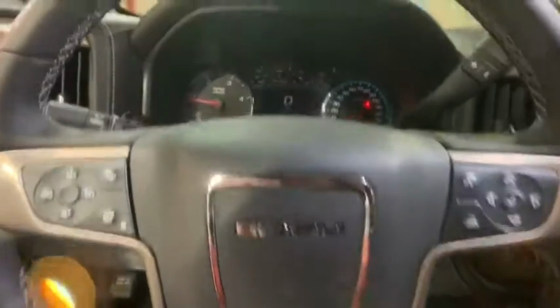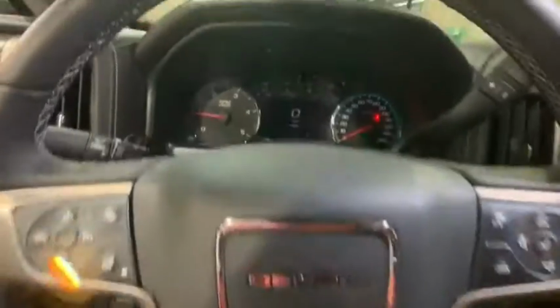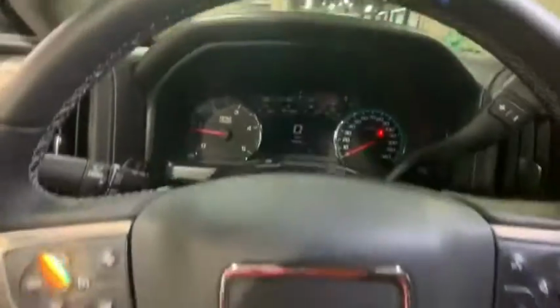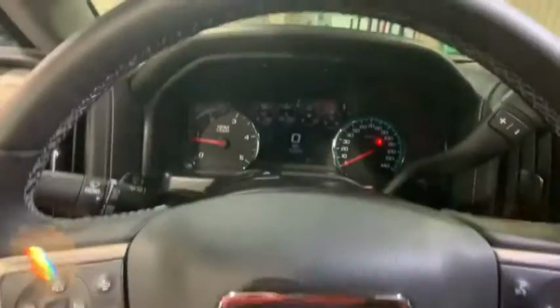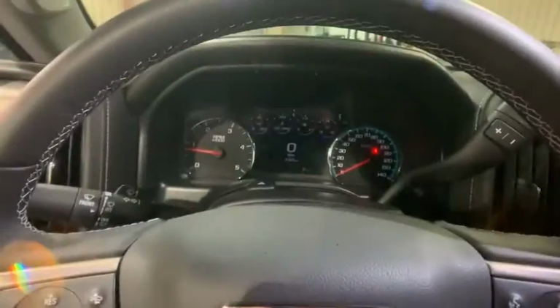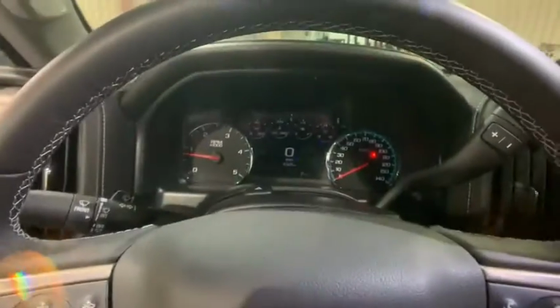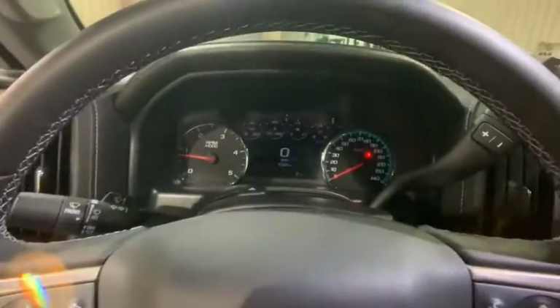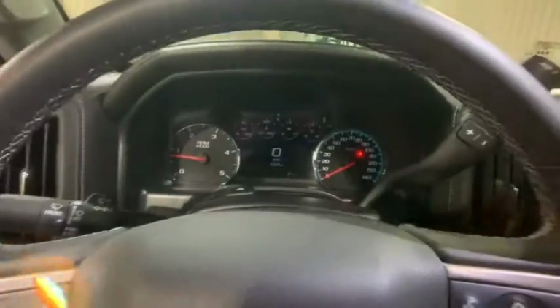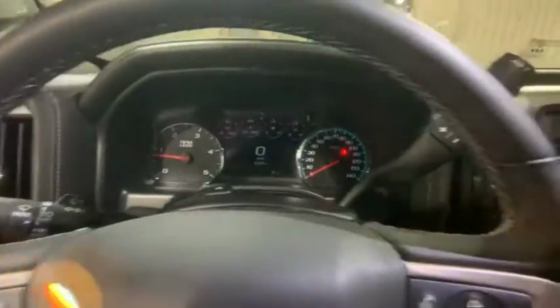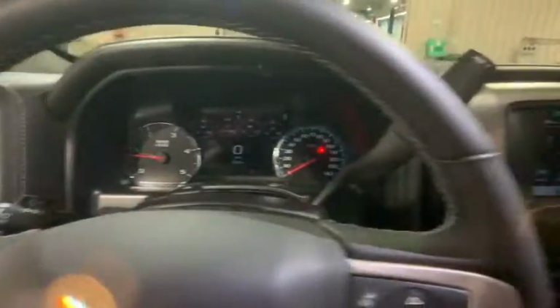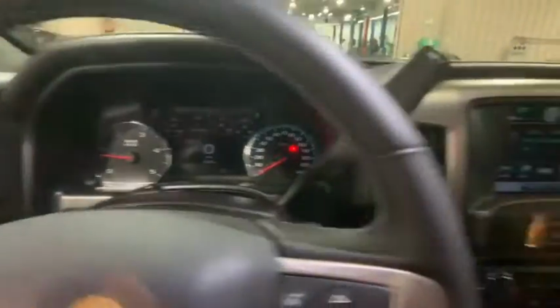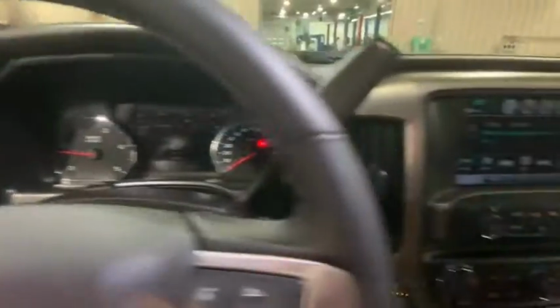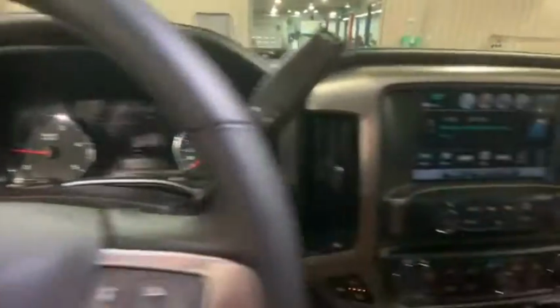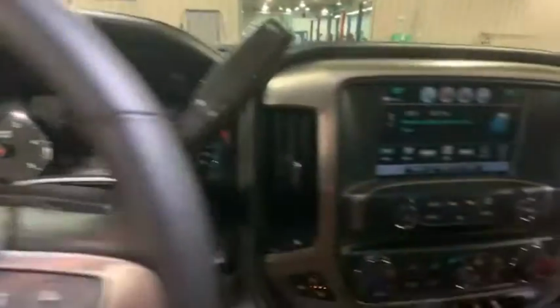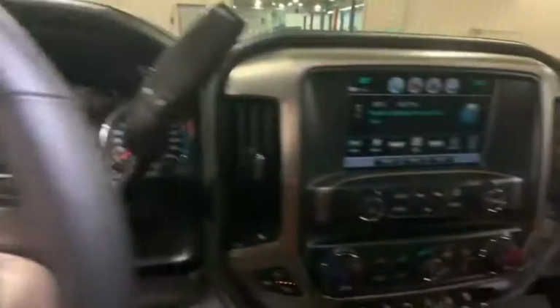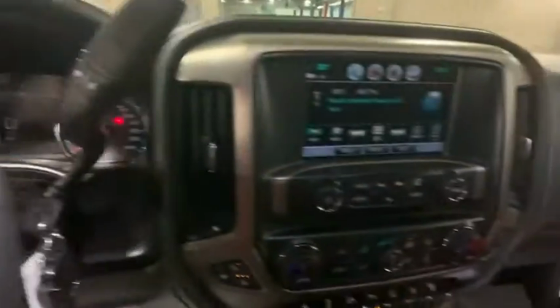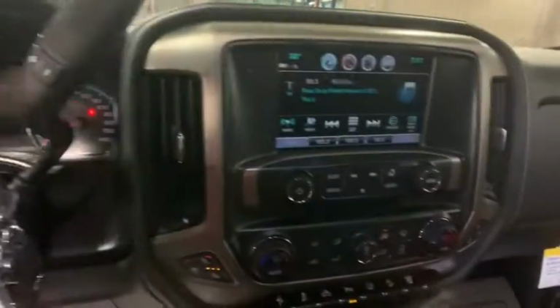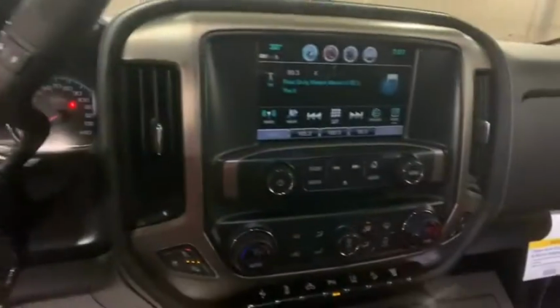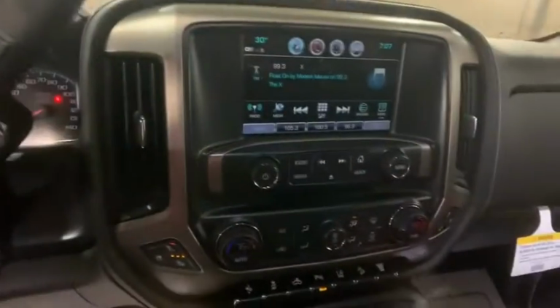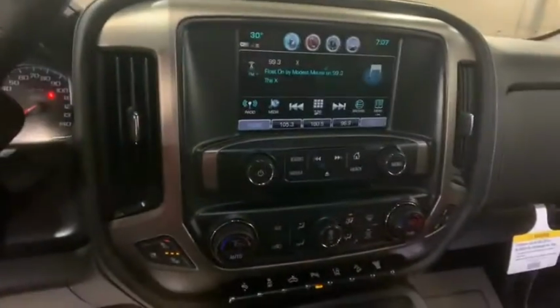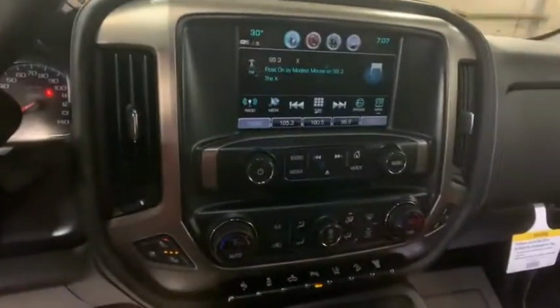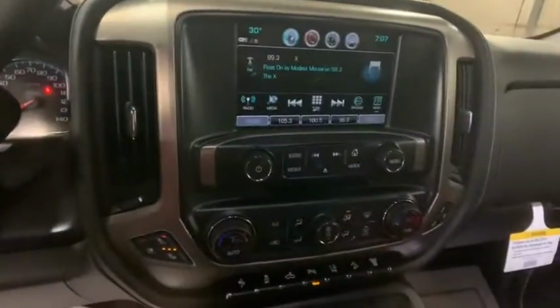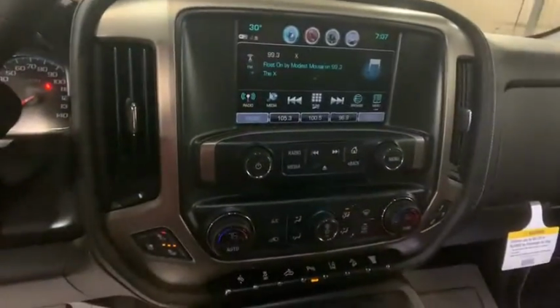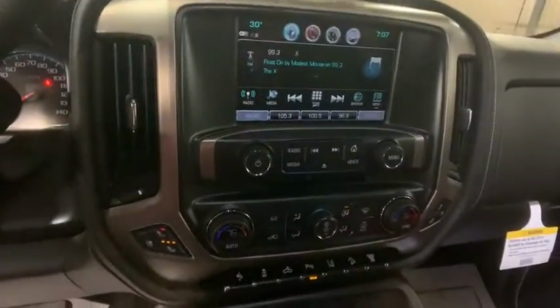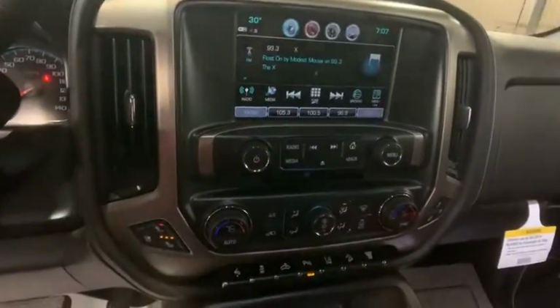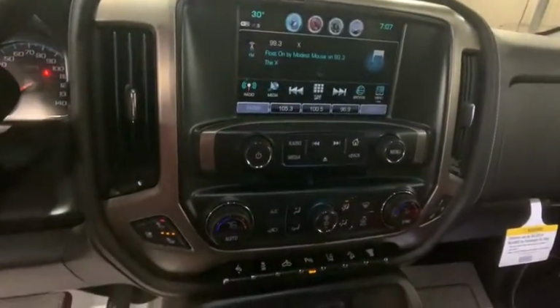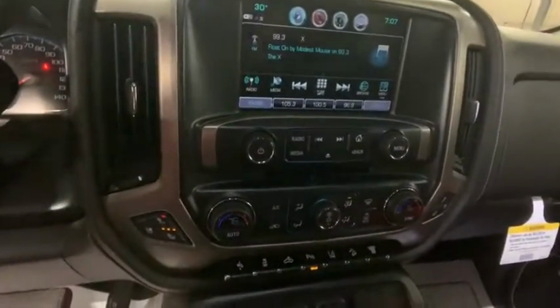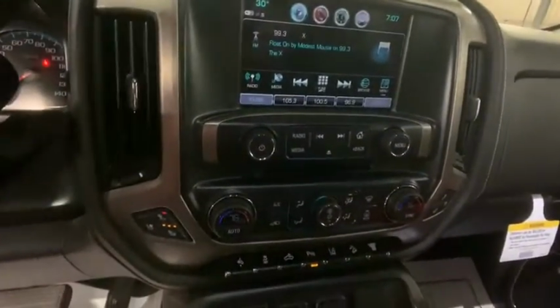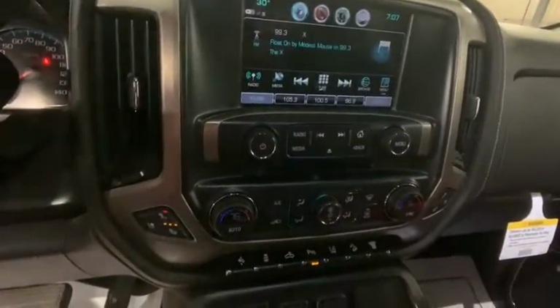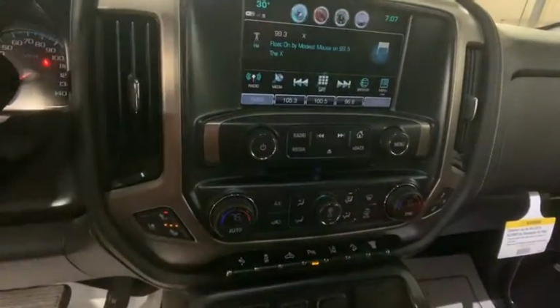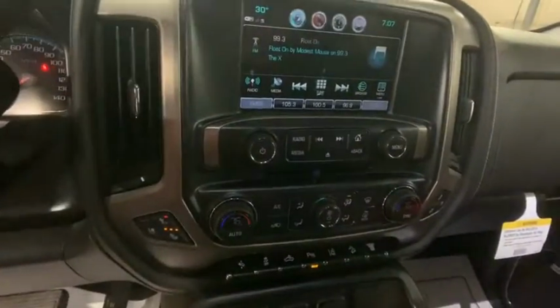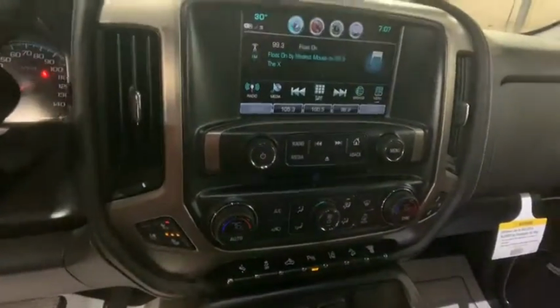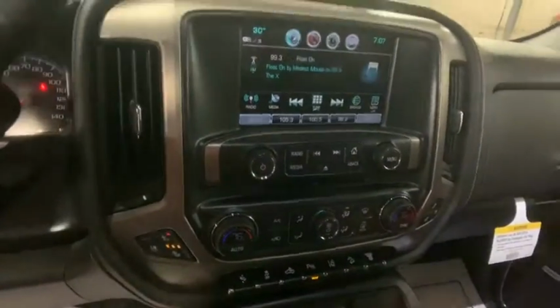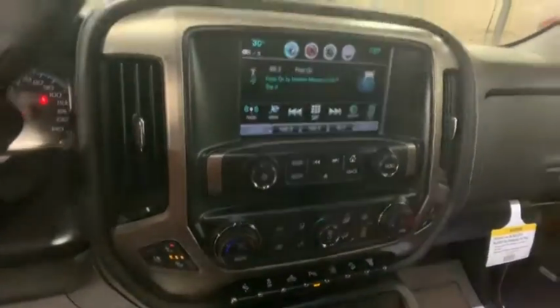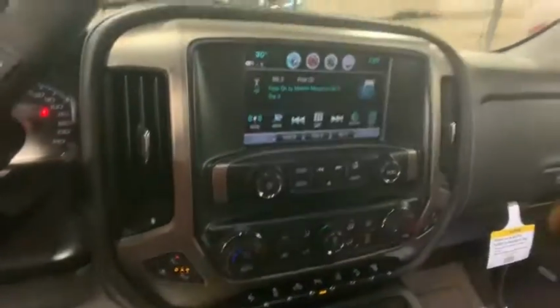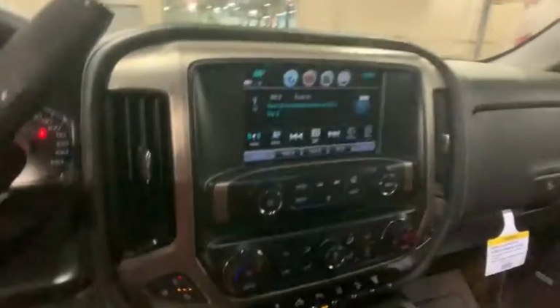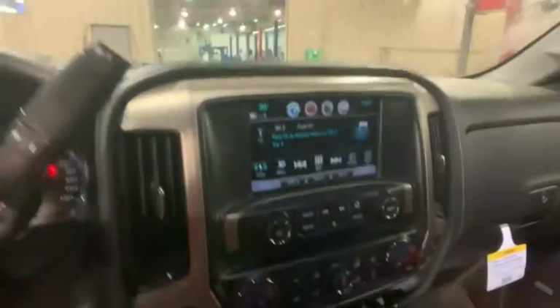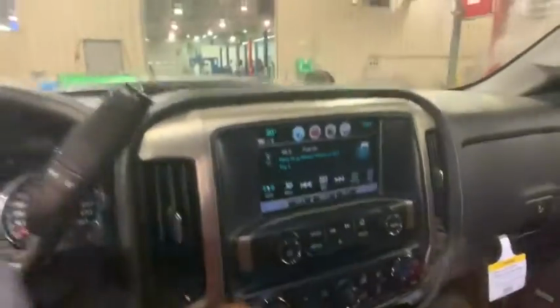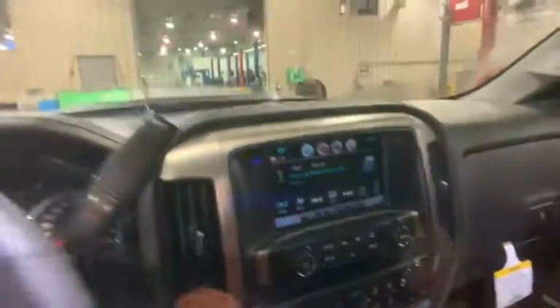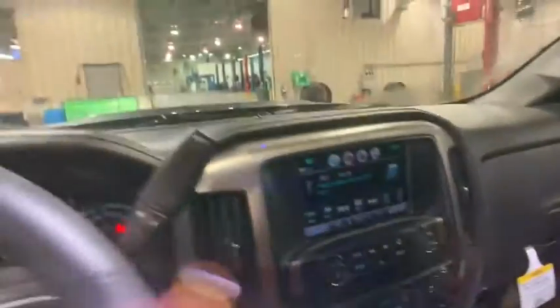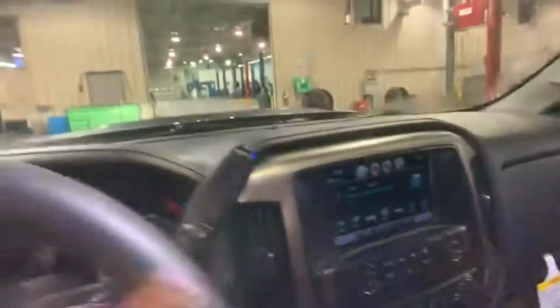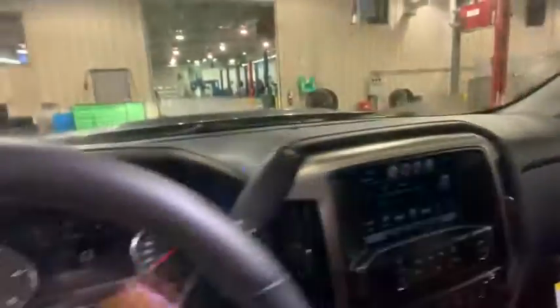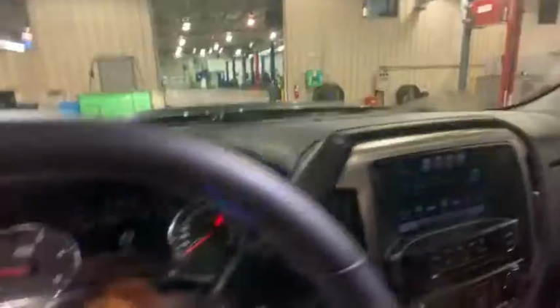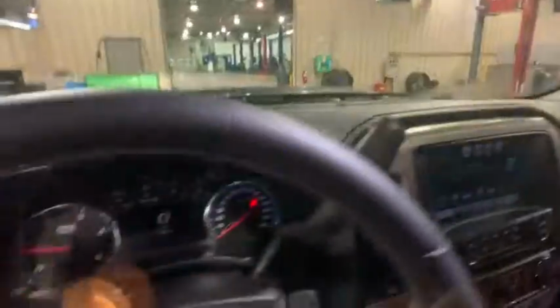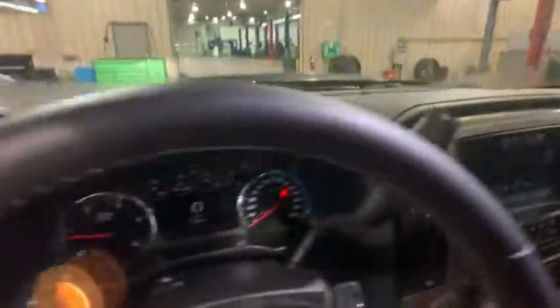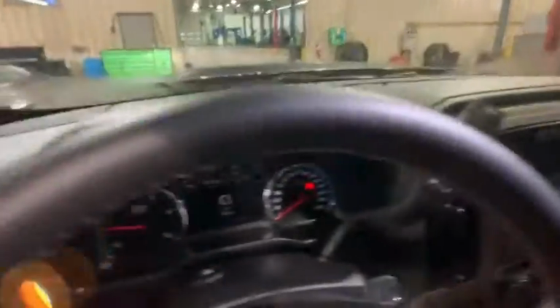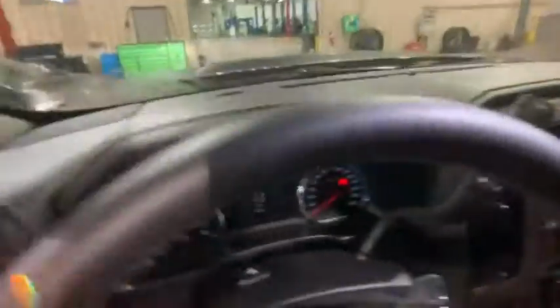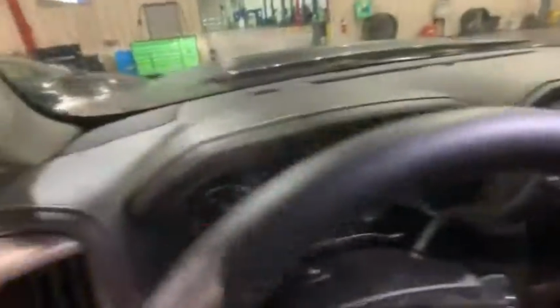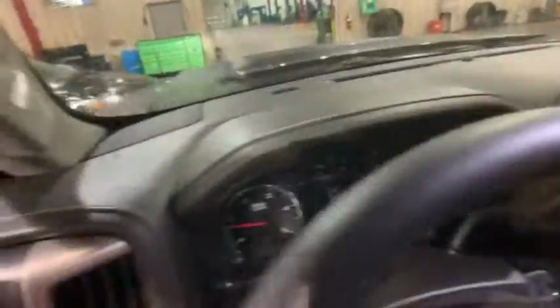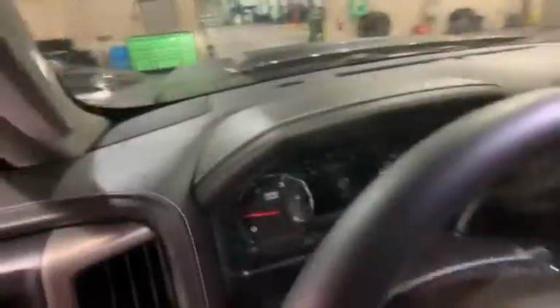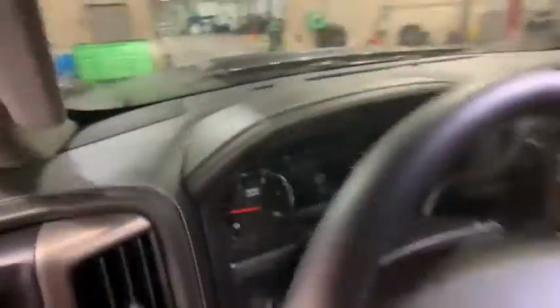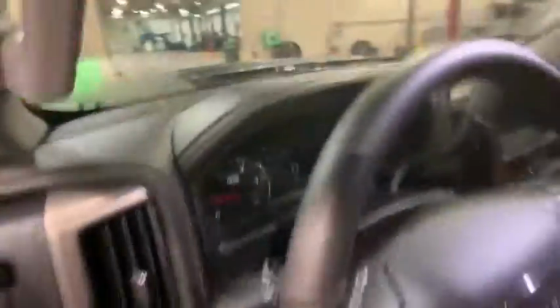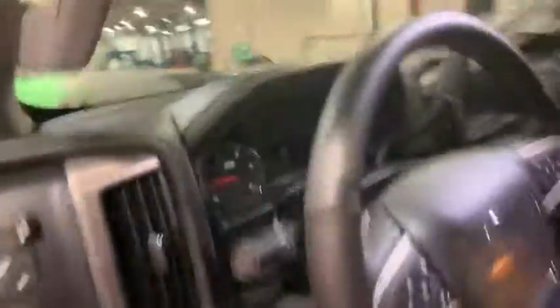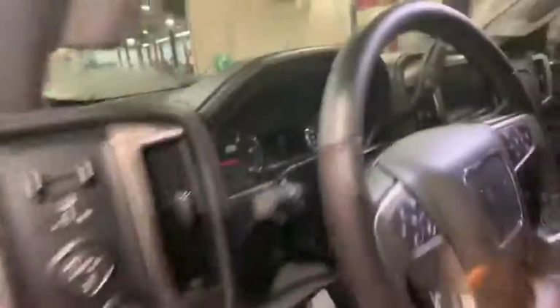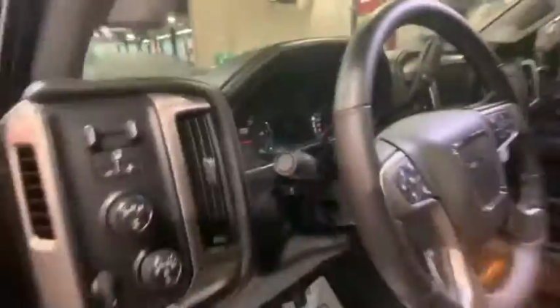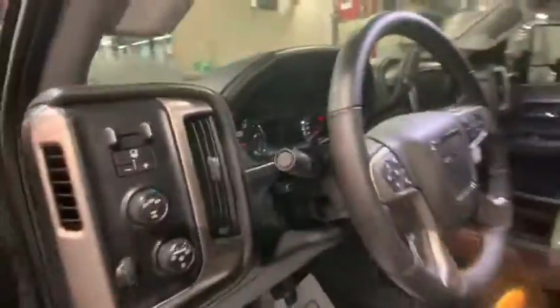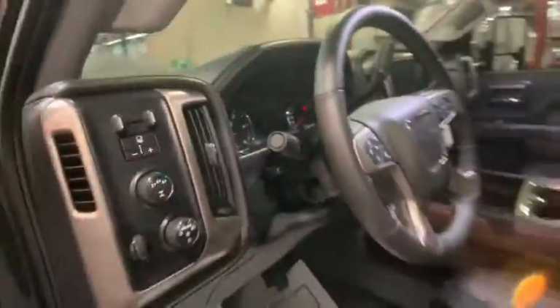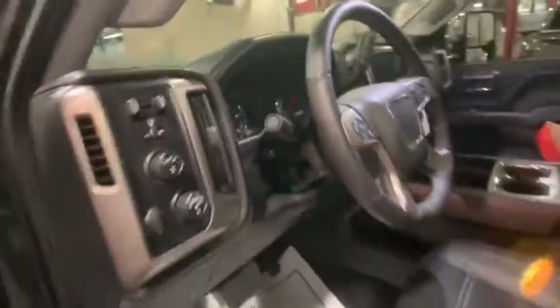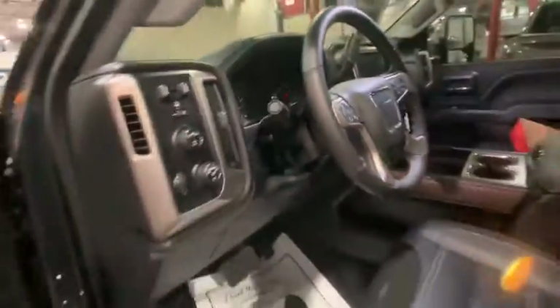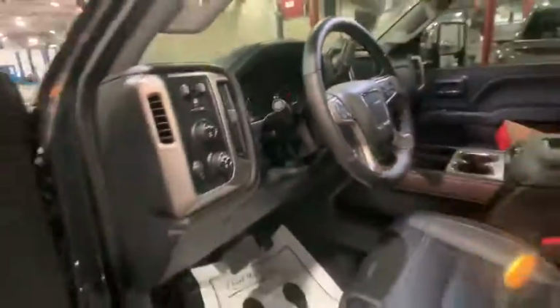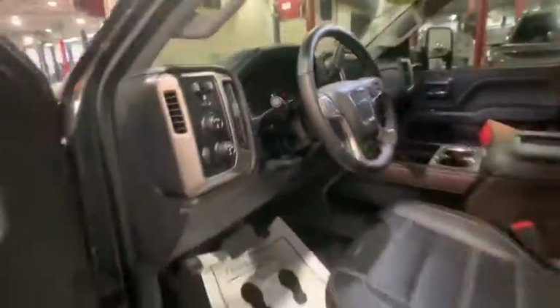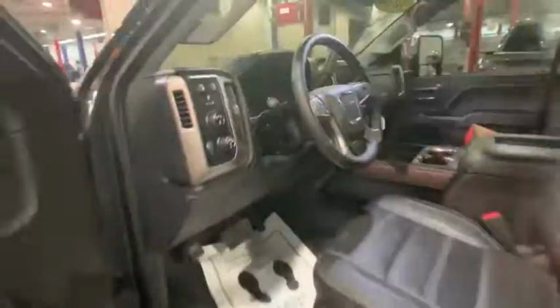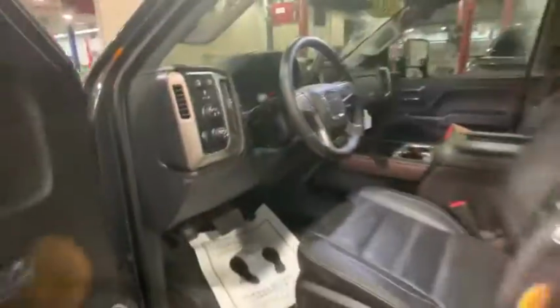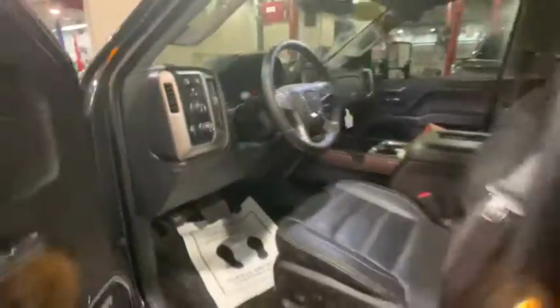Universal garage door opener, power windows, heated steering wheel, compass, electronic stability control, fog lights, power locks.